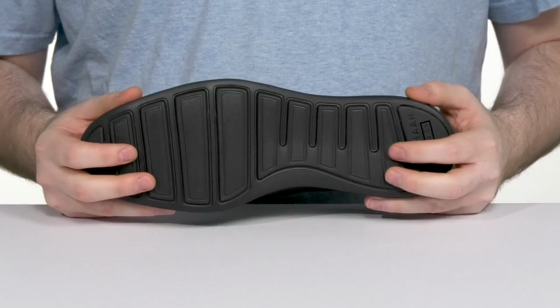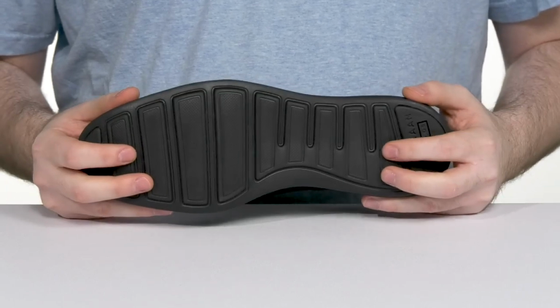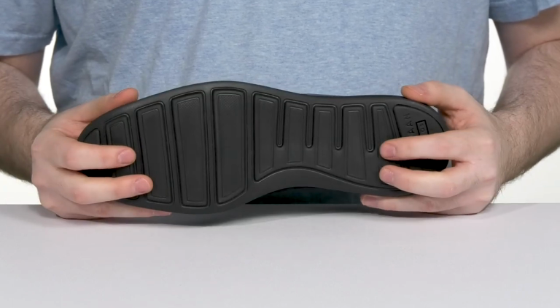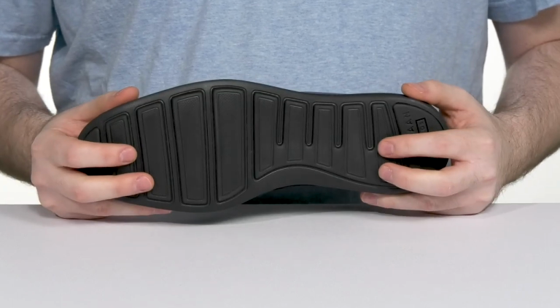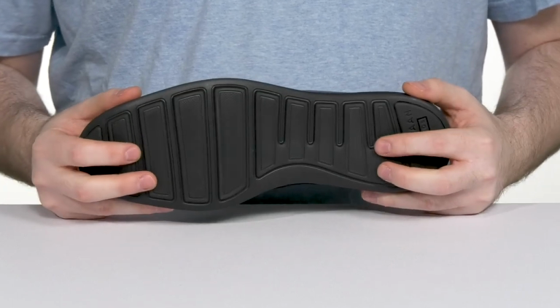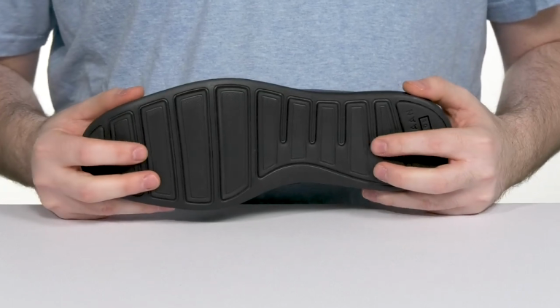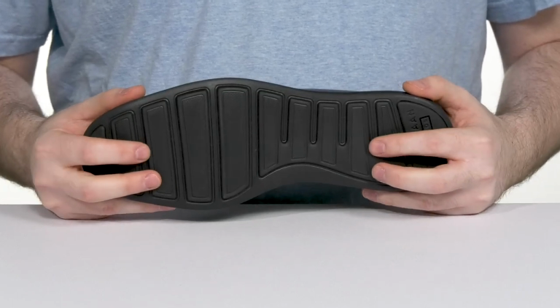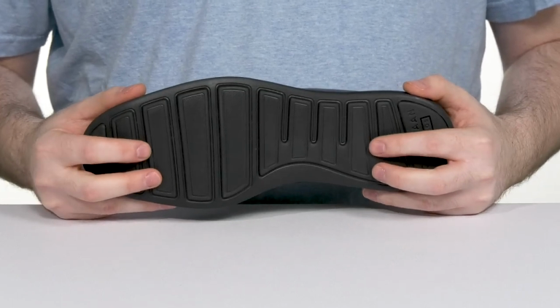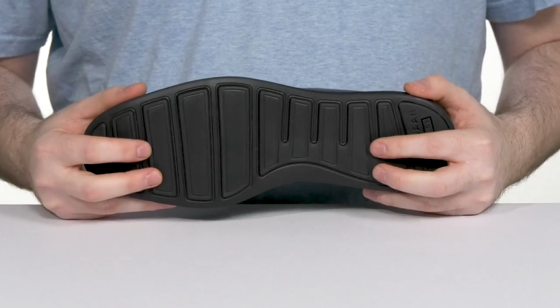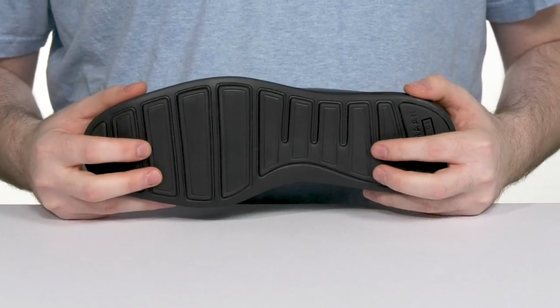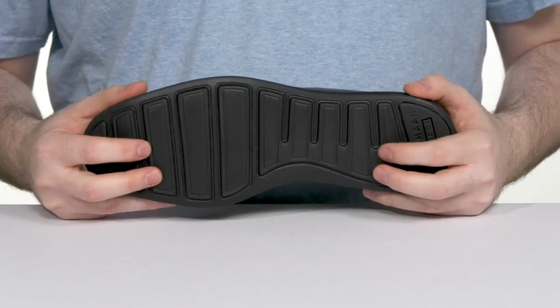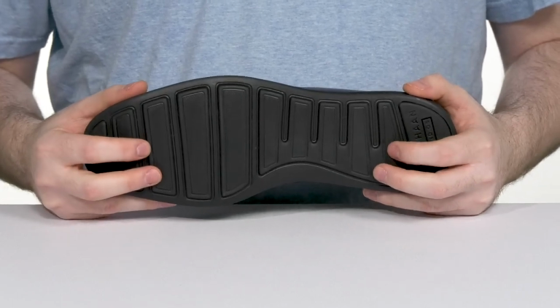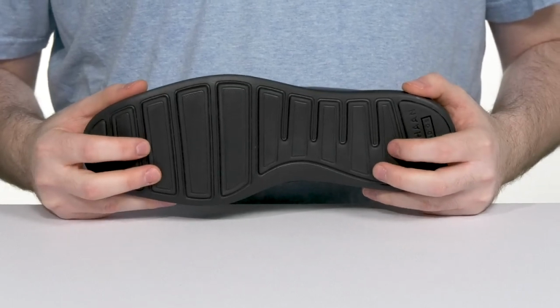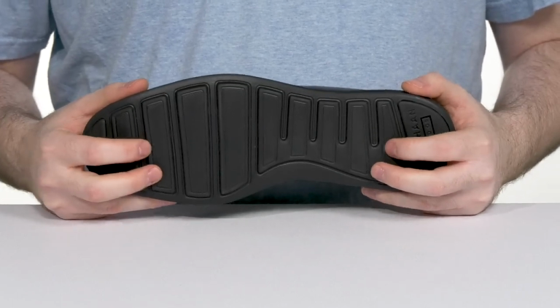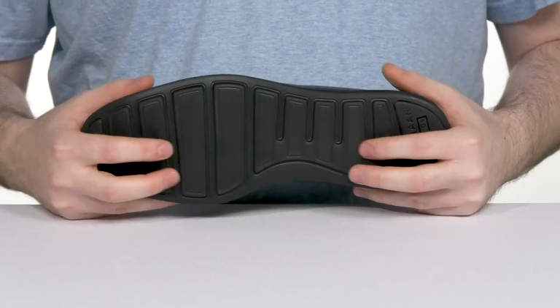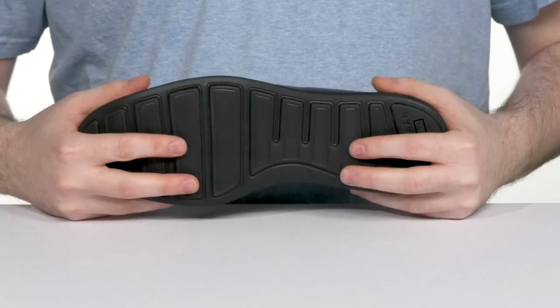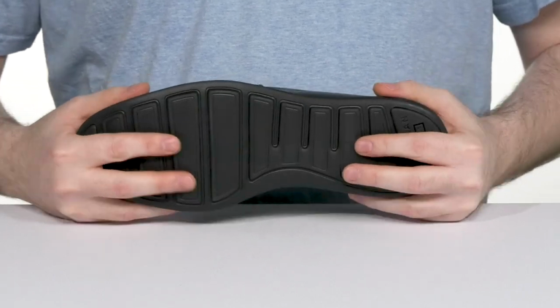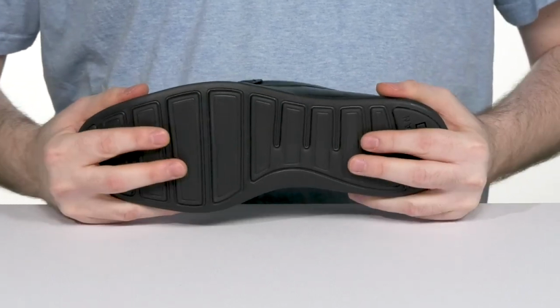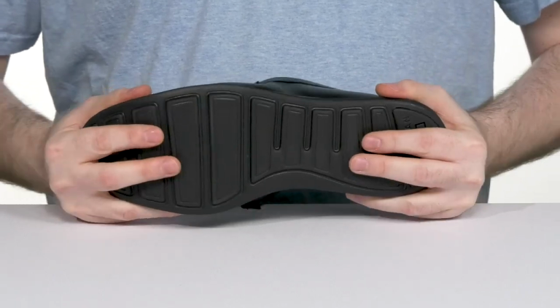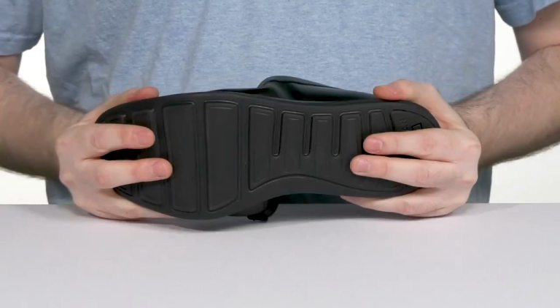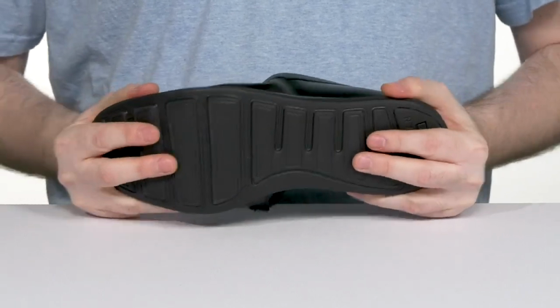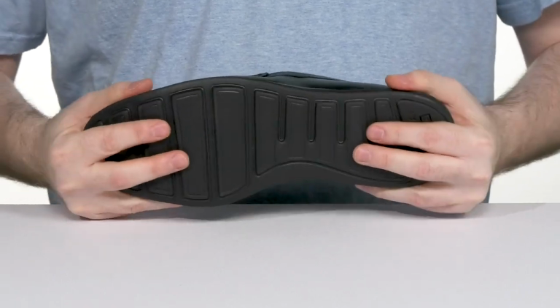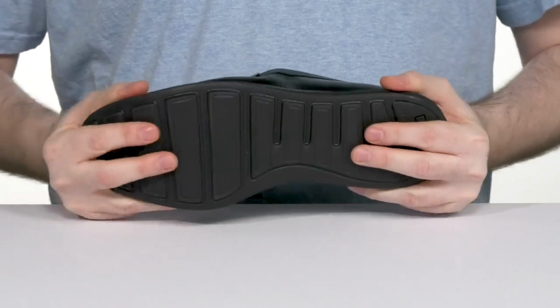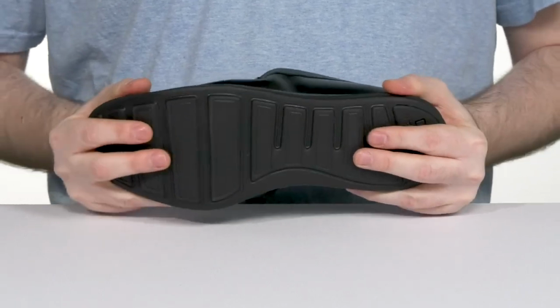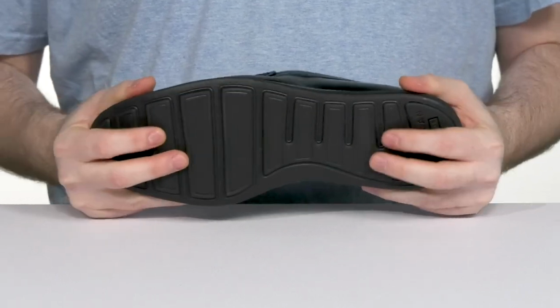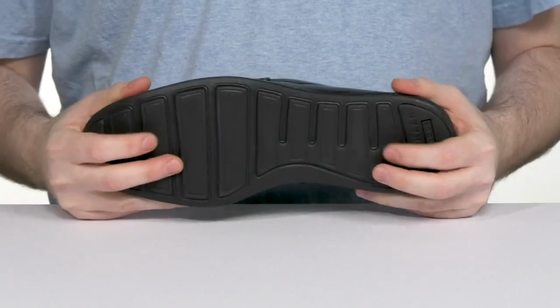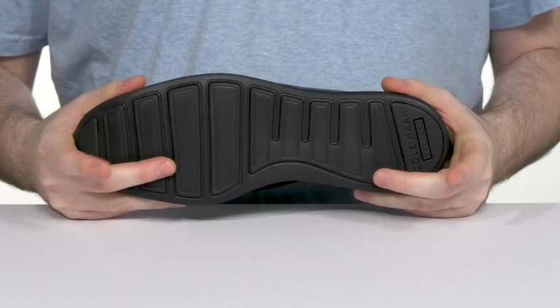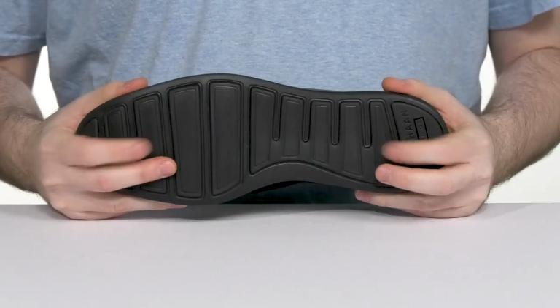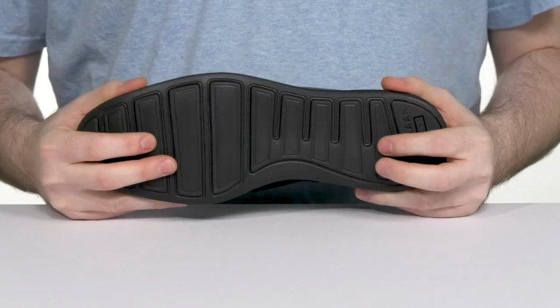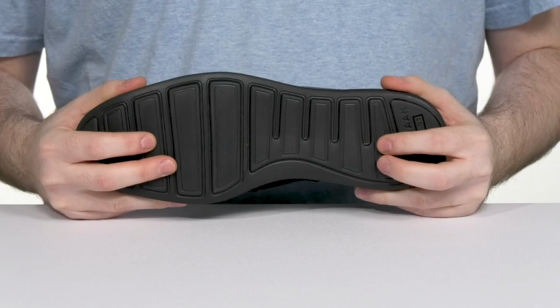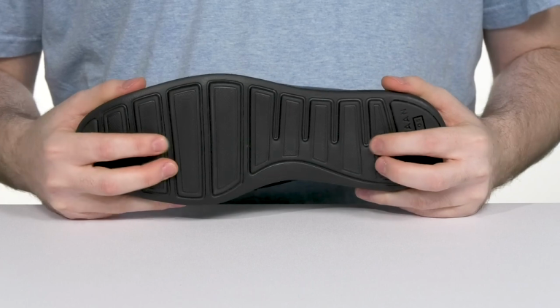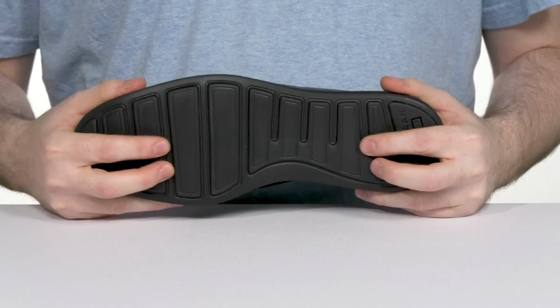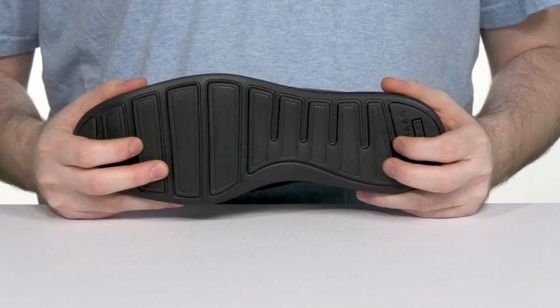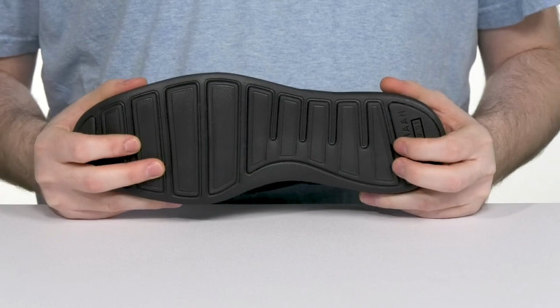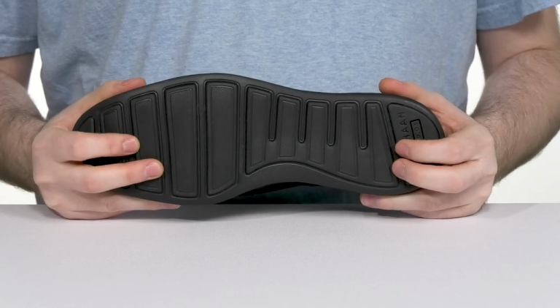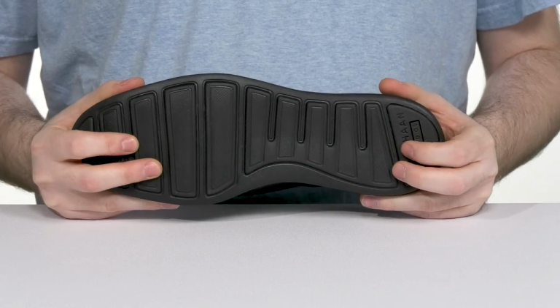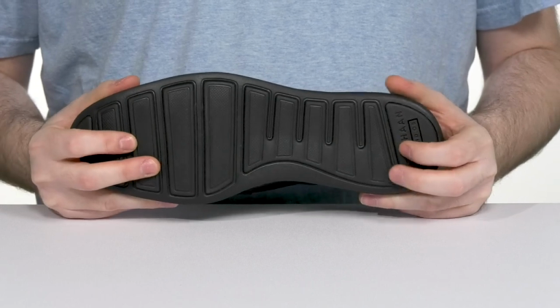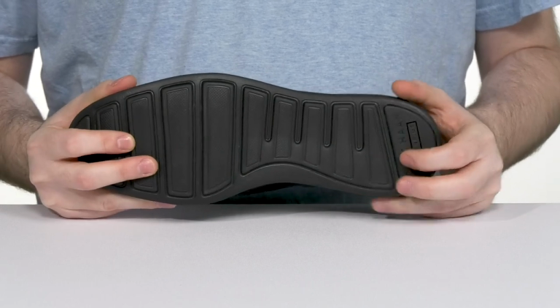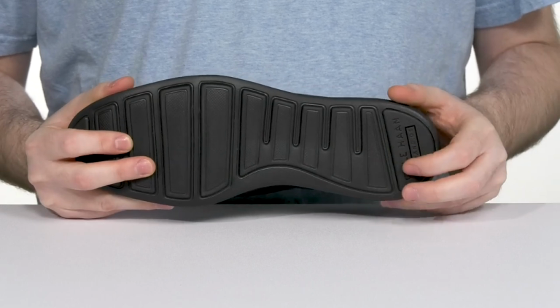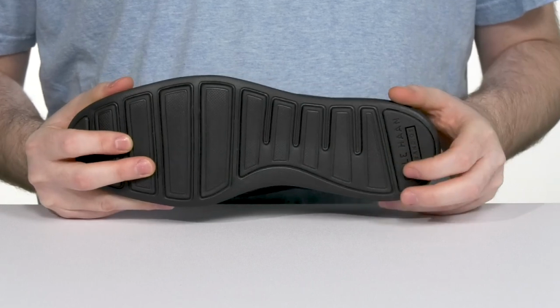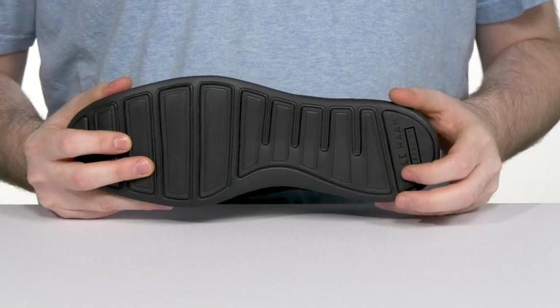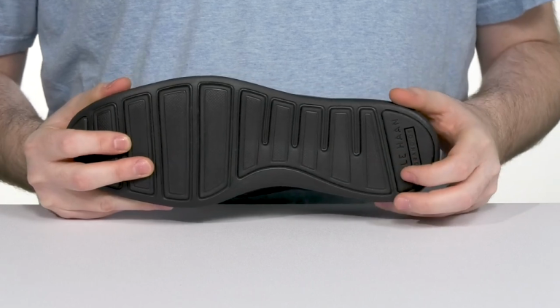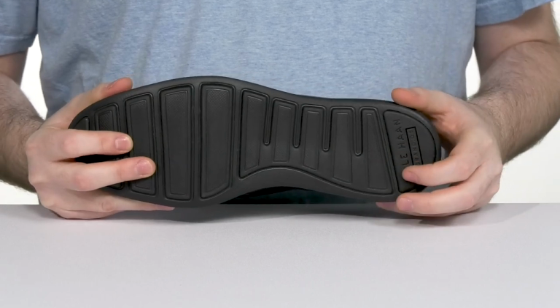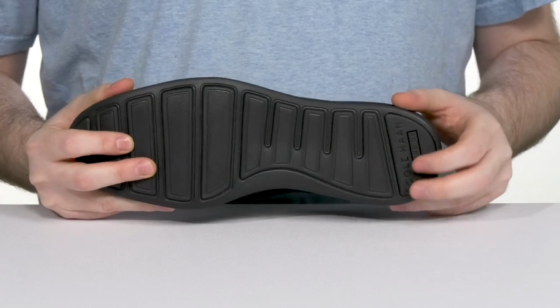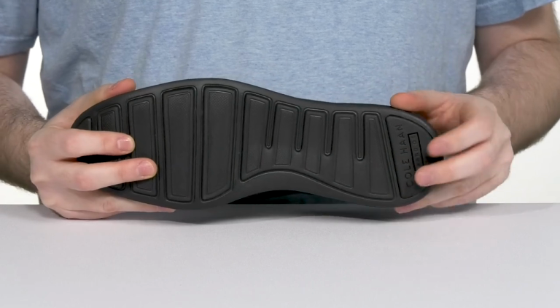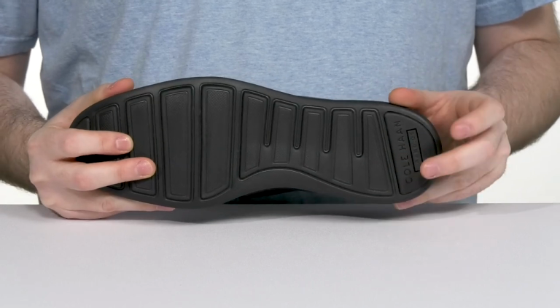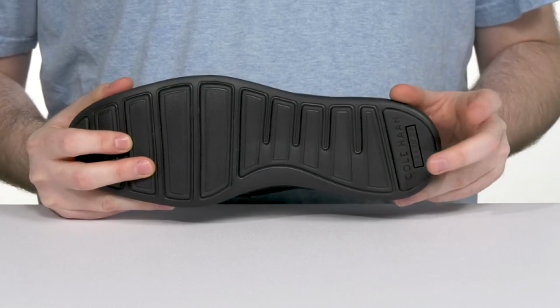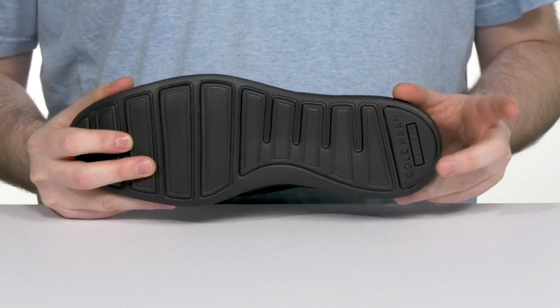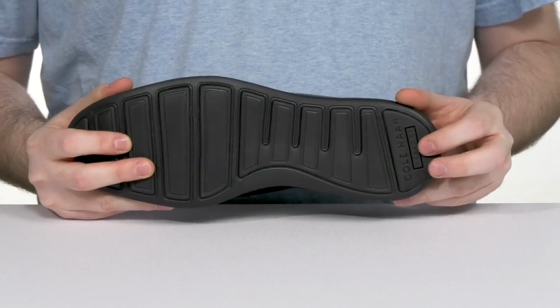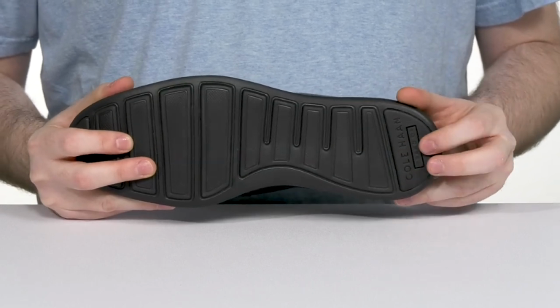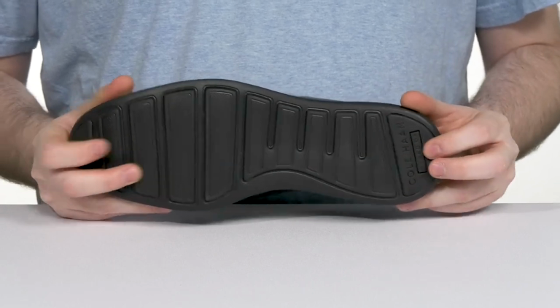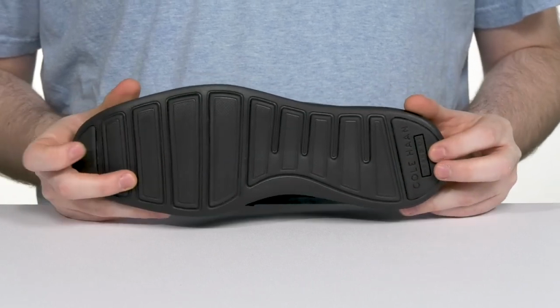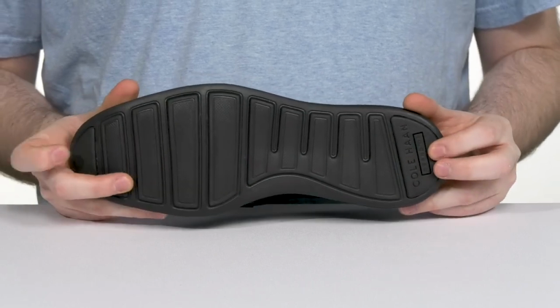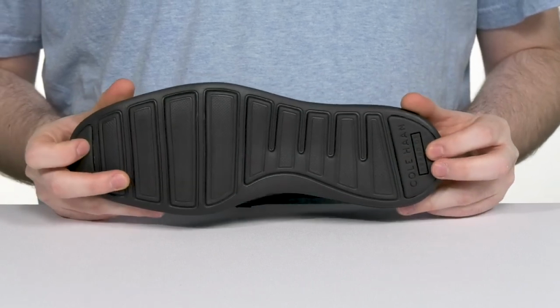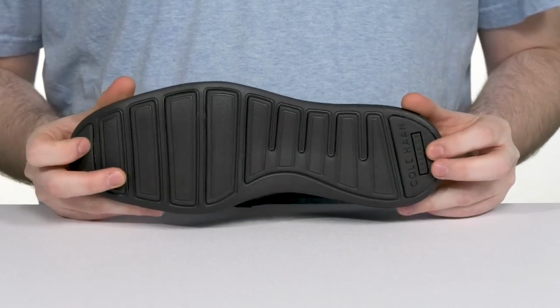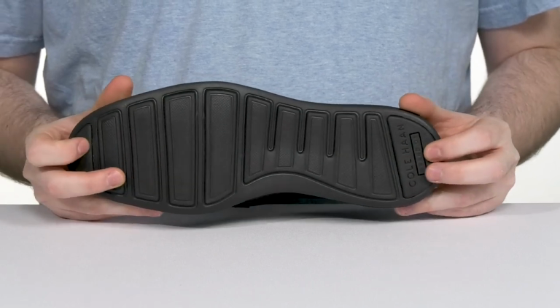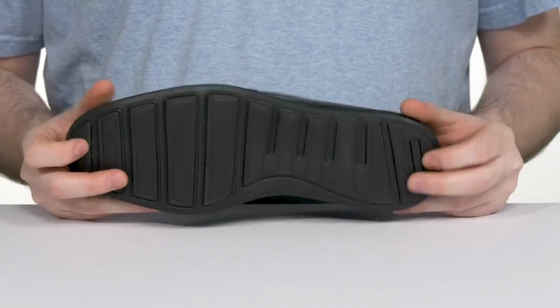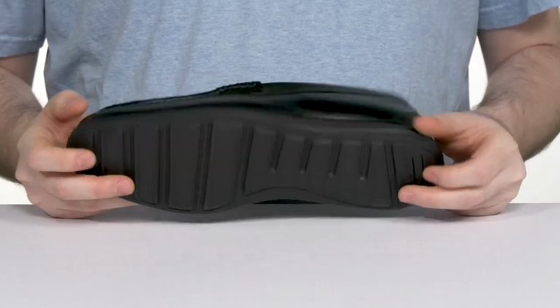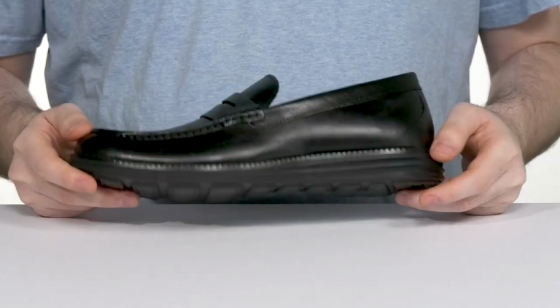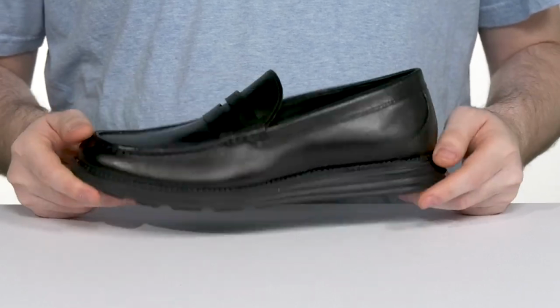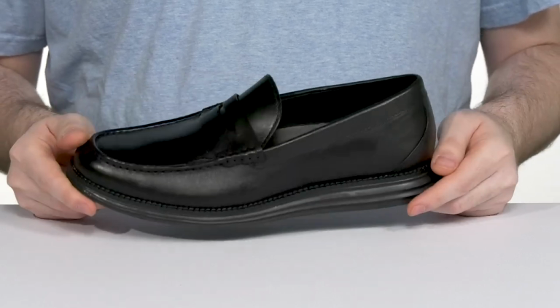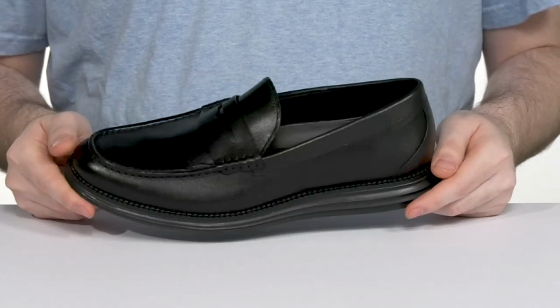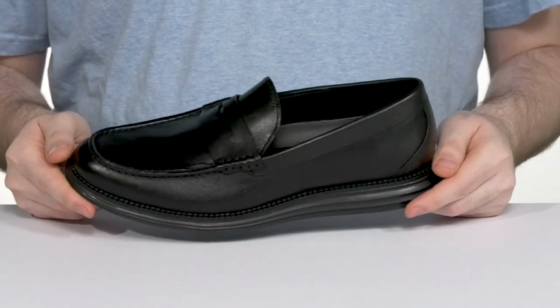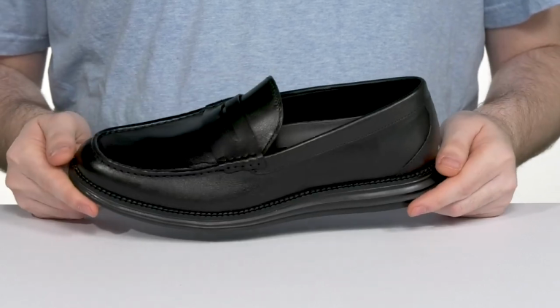Underneath, it has an outsole that's made with lots of flex, keeping it bouncy with EVA, with a rubber pad at the heel and the toe for enhanced grip.